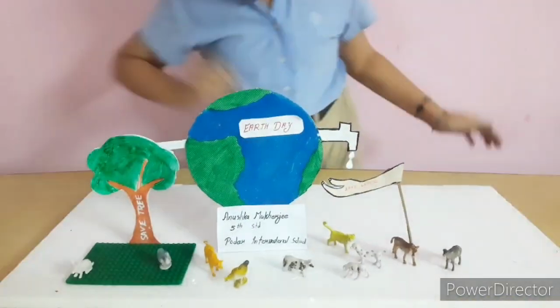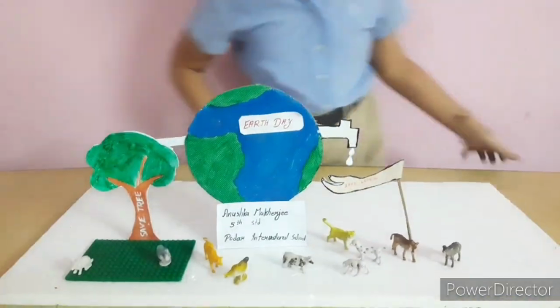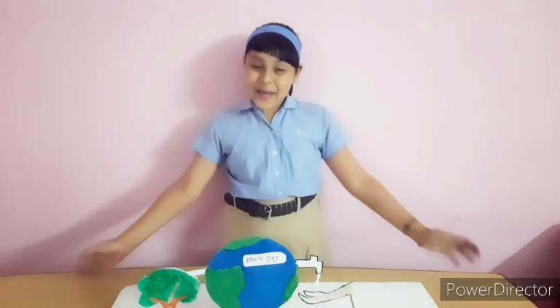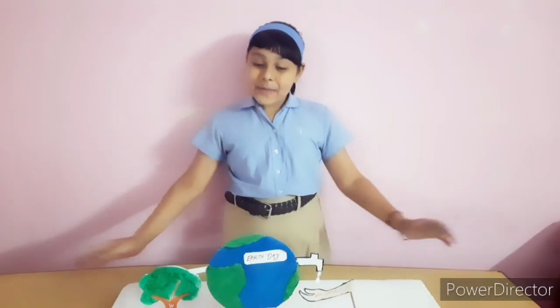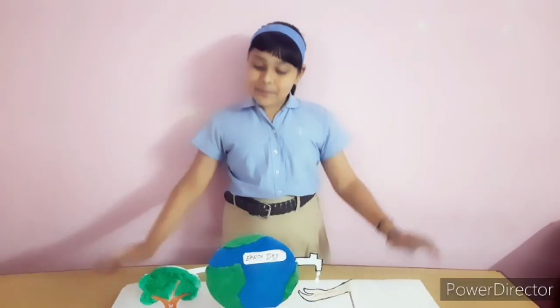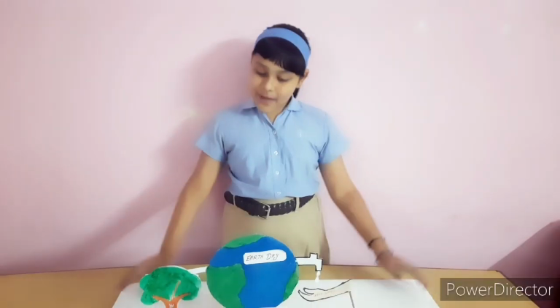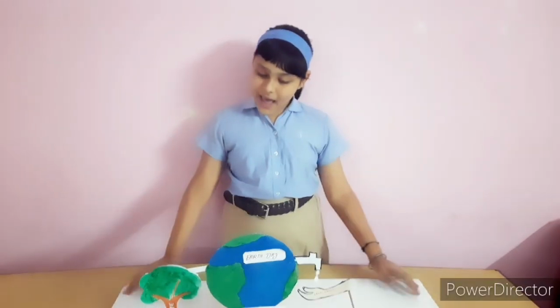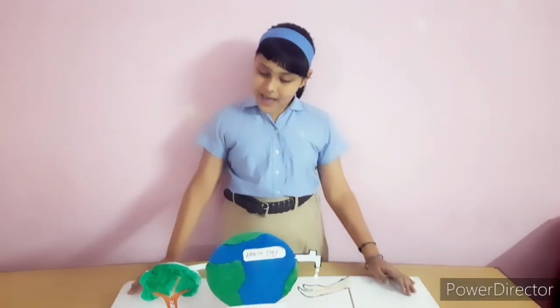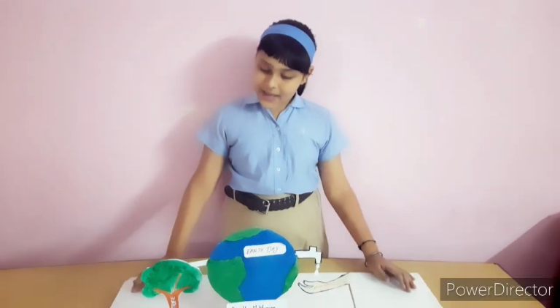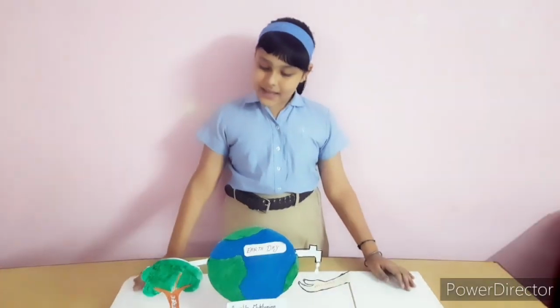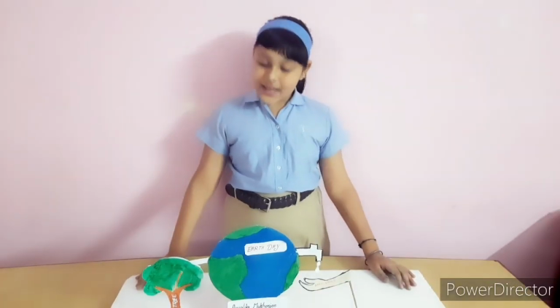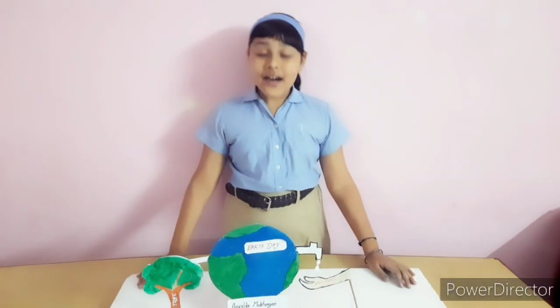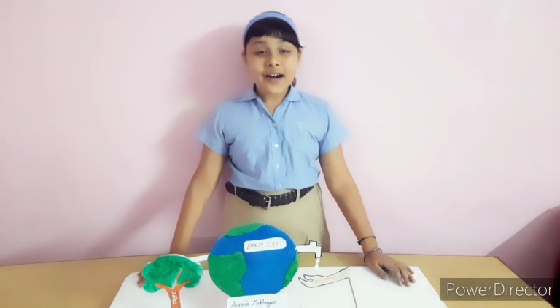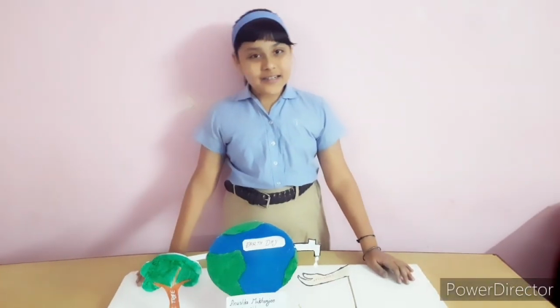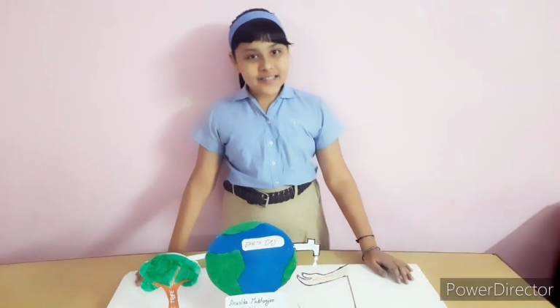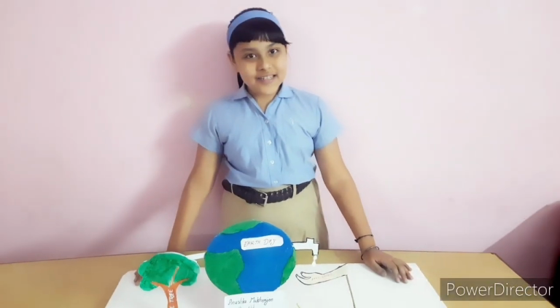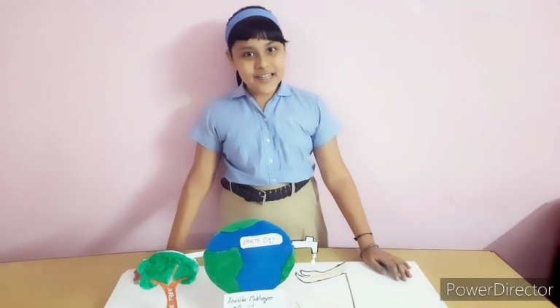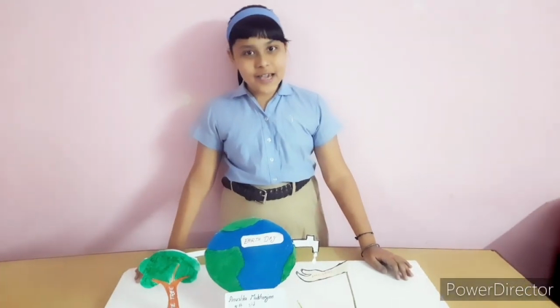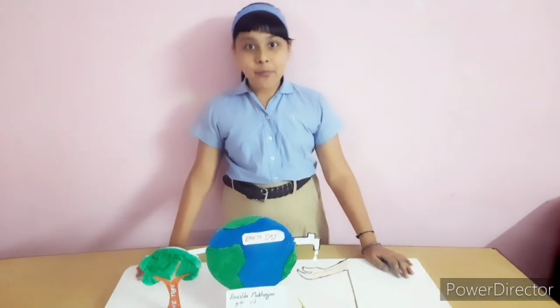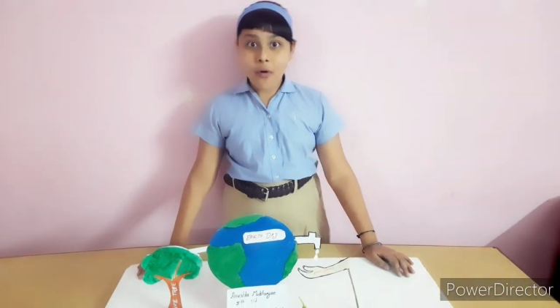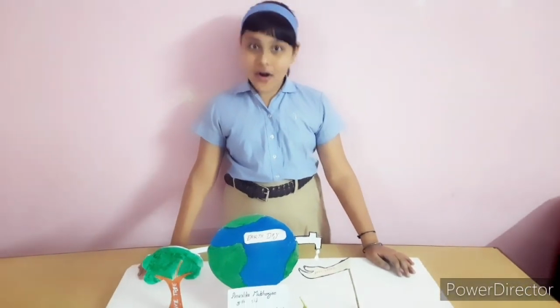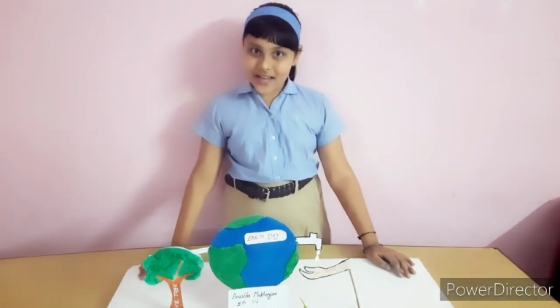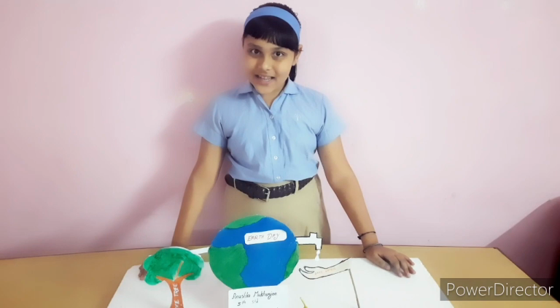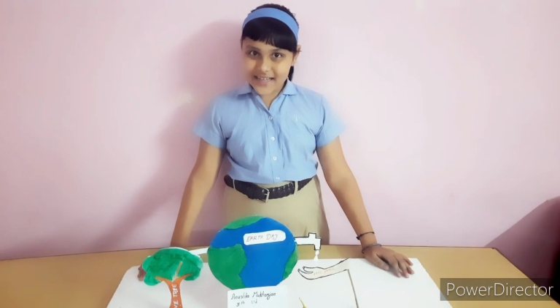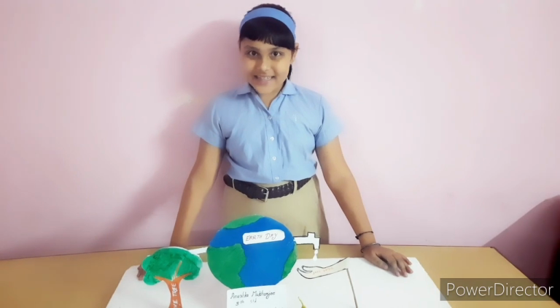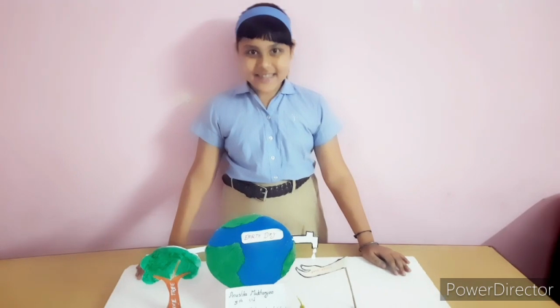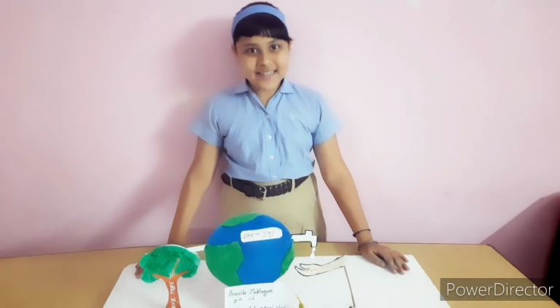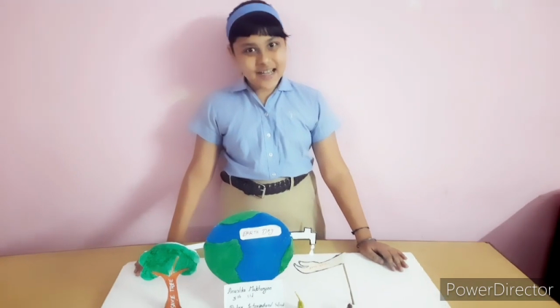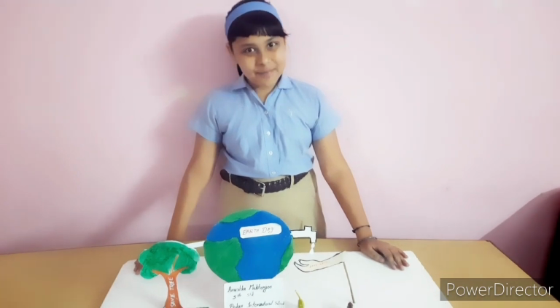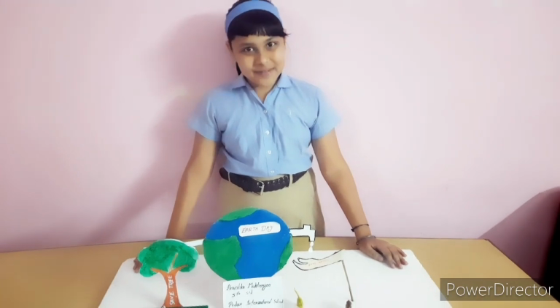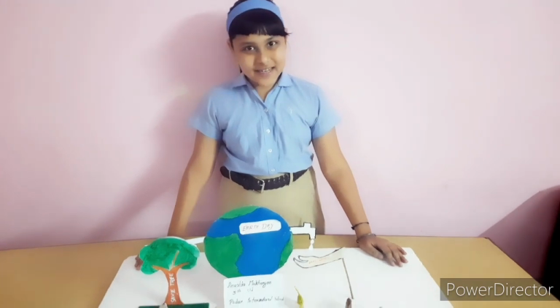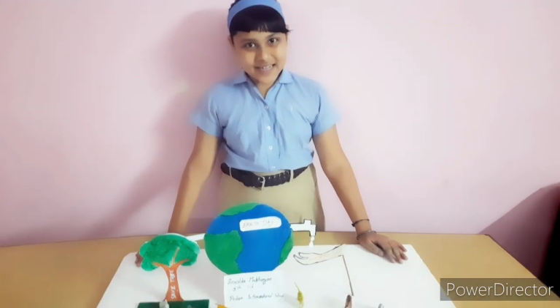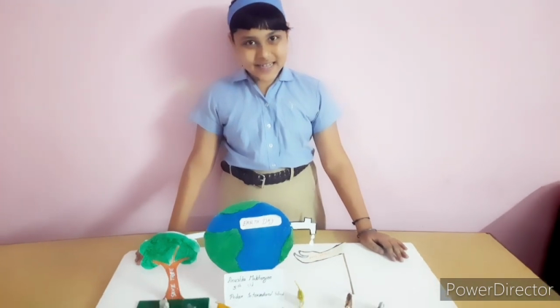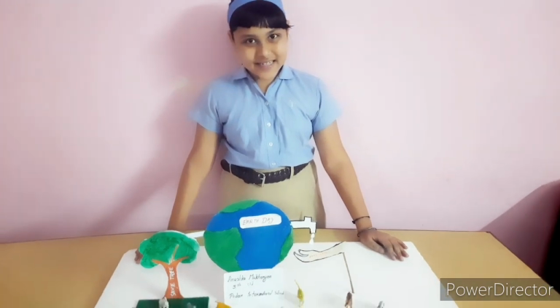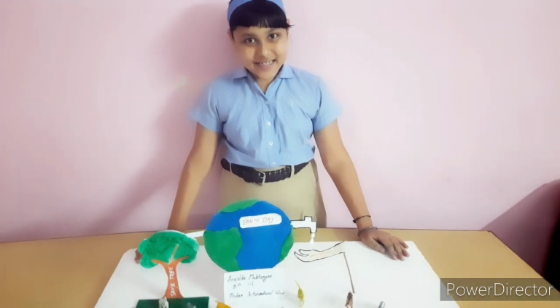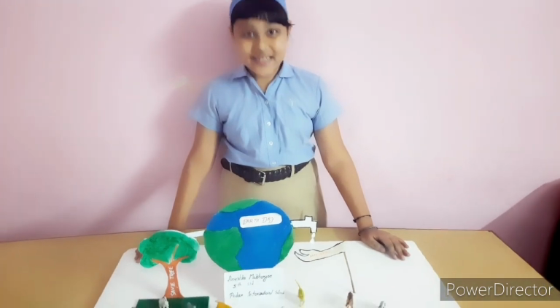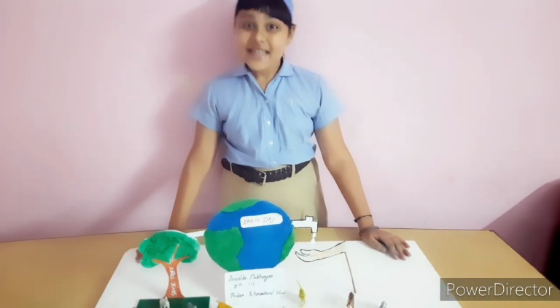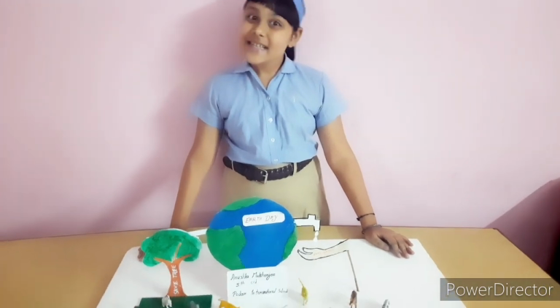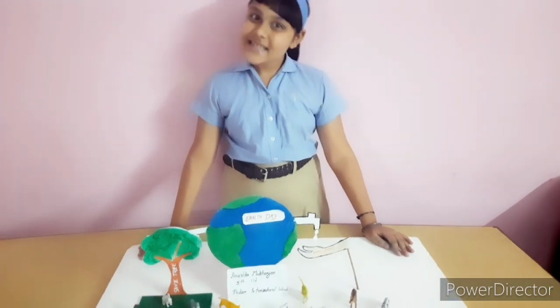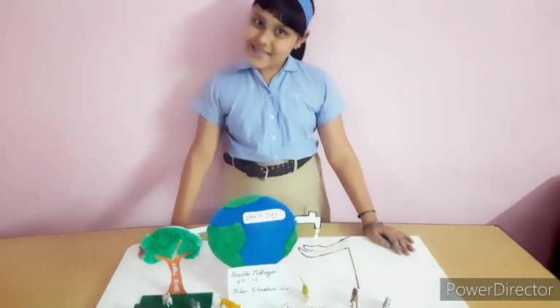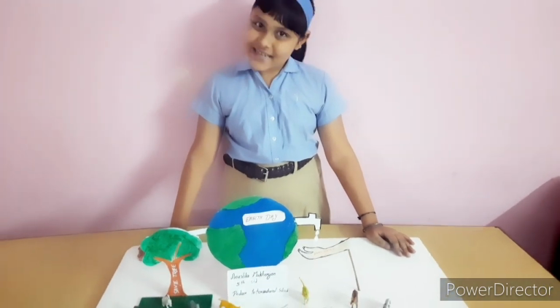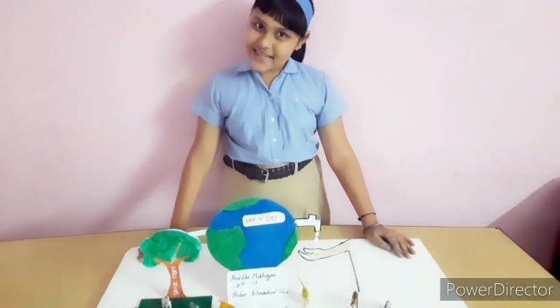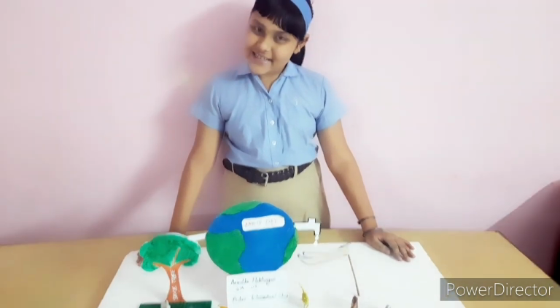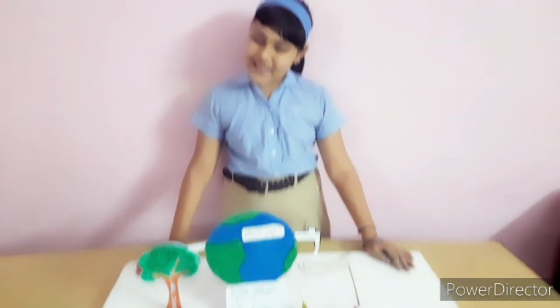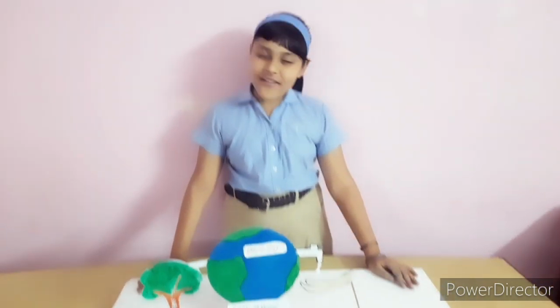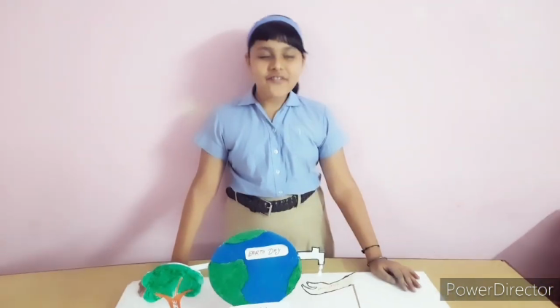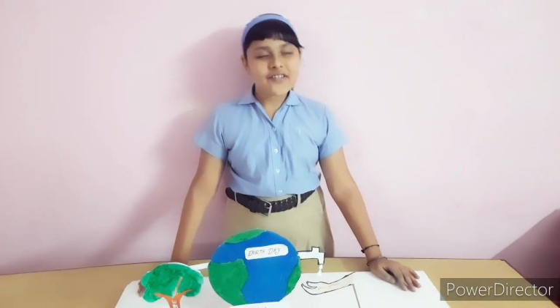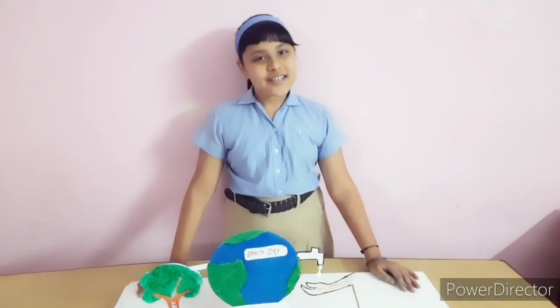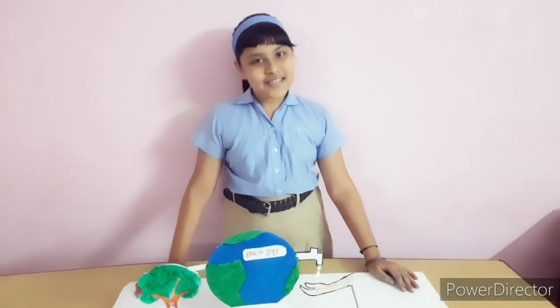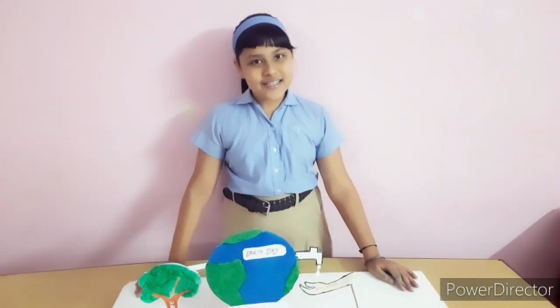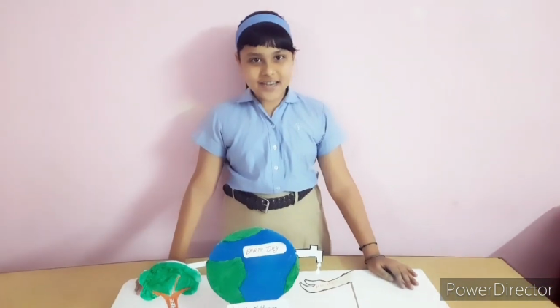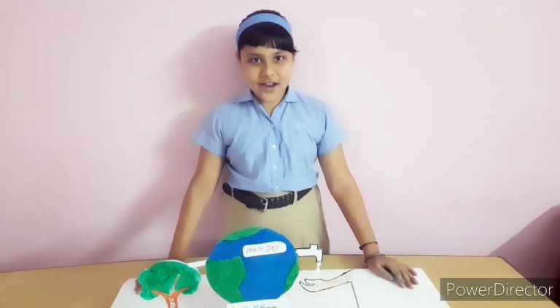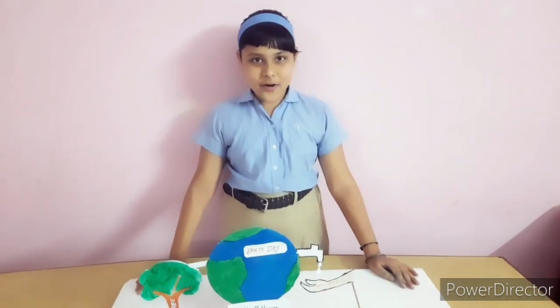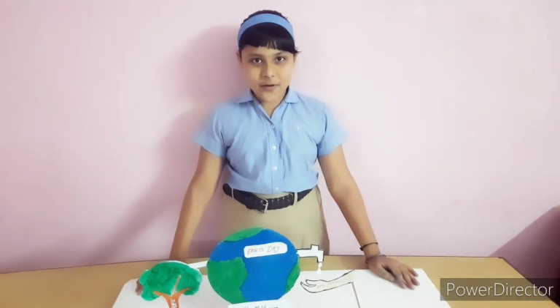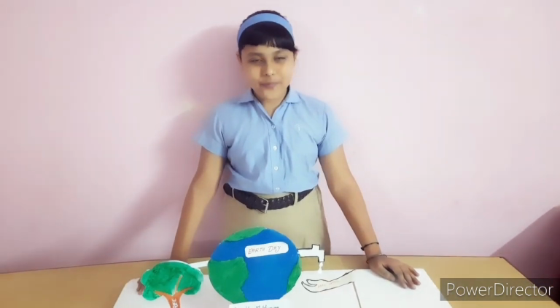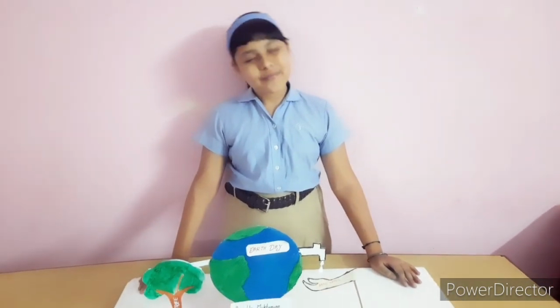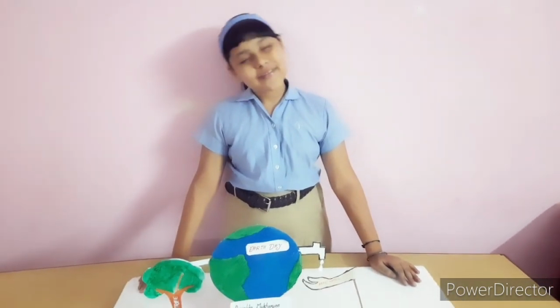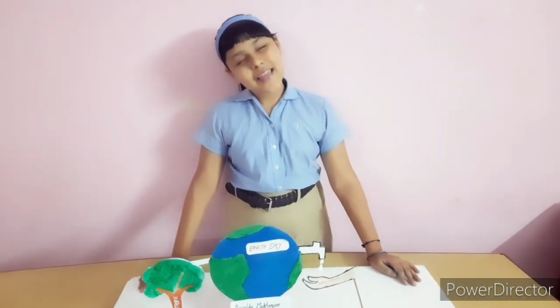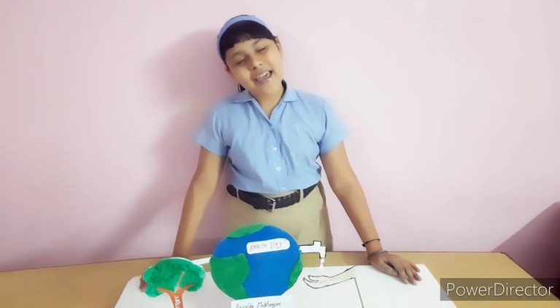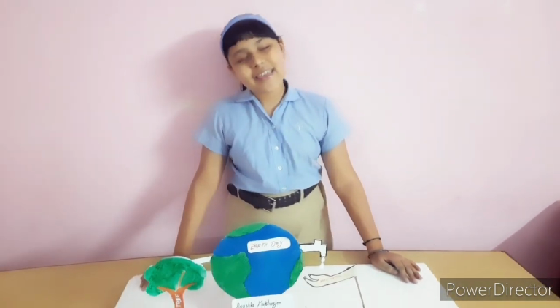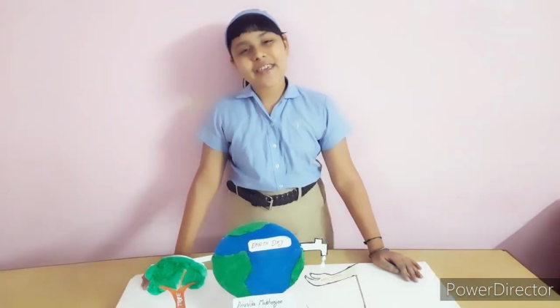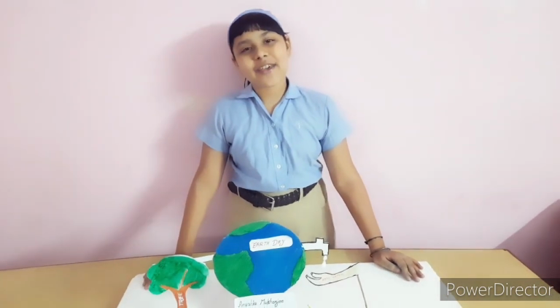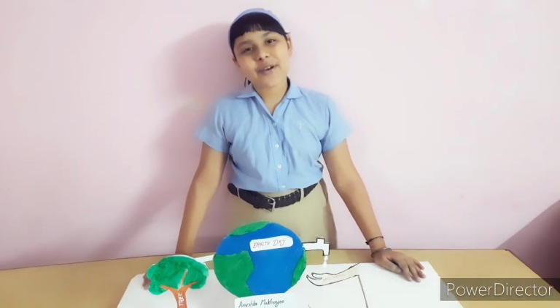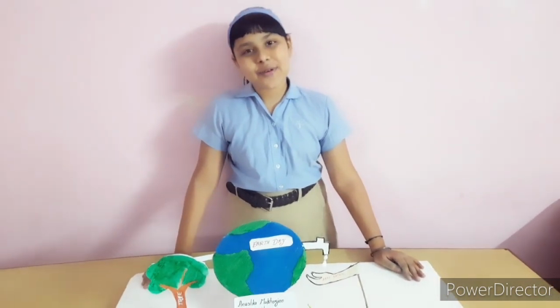My Earth Day model is complete. Stay safe, stay home. Thank you.